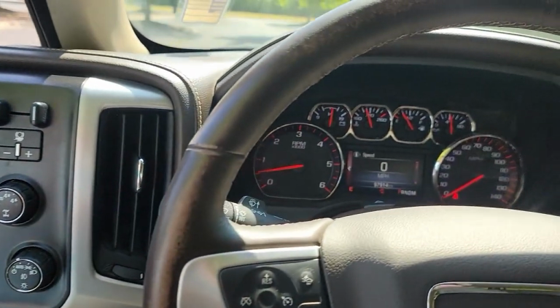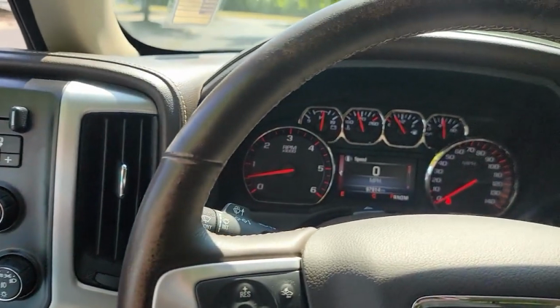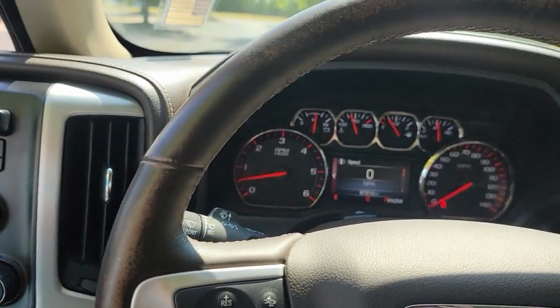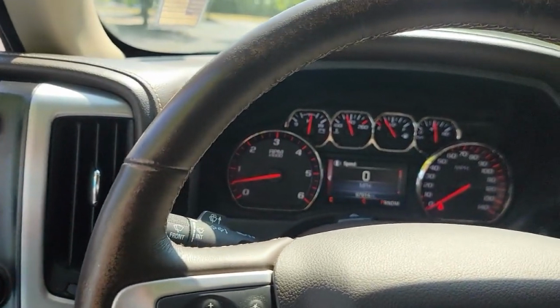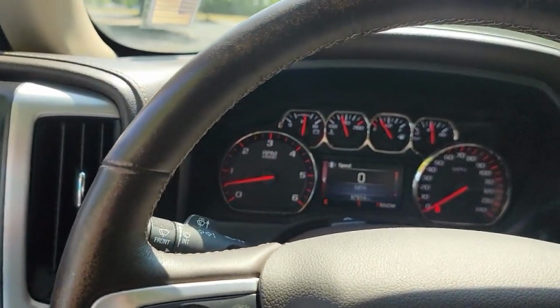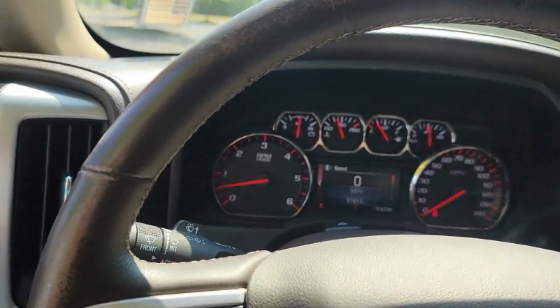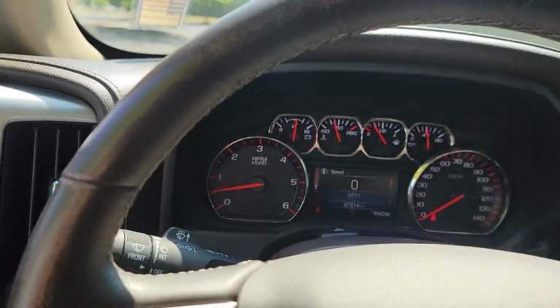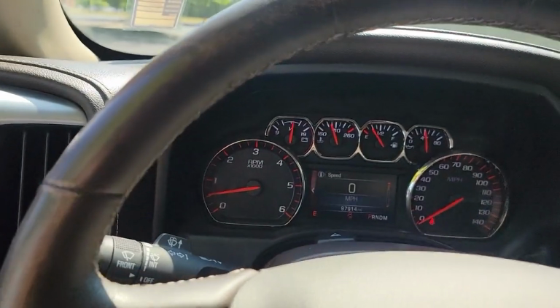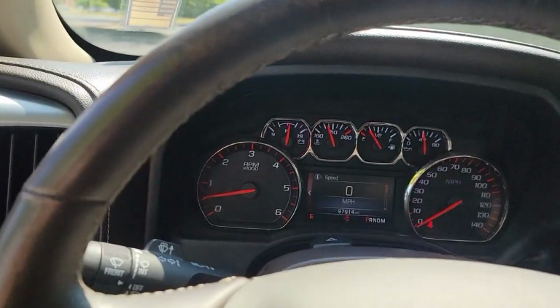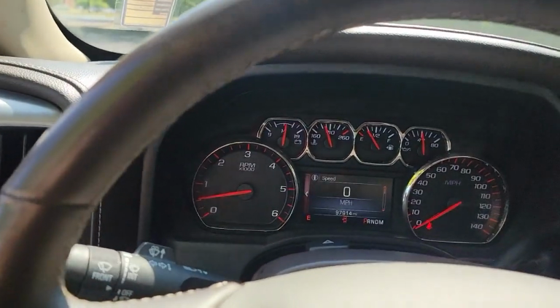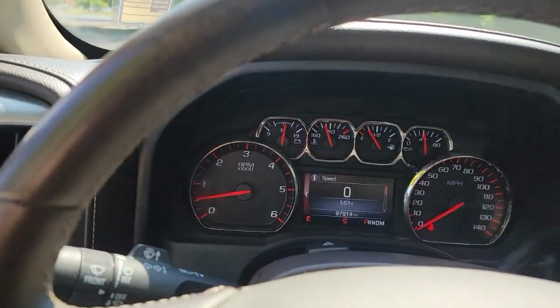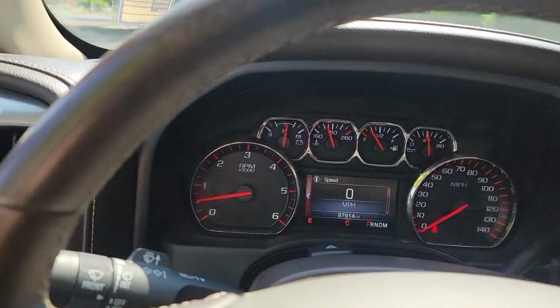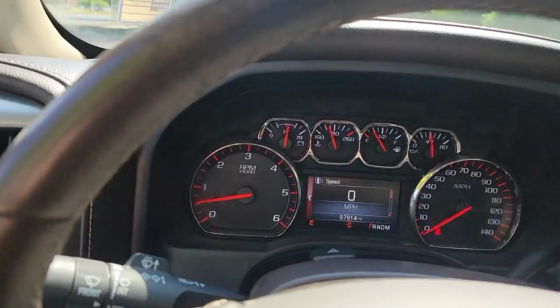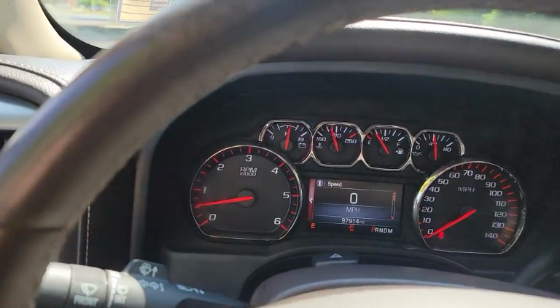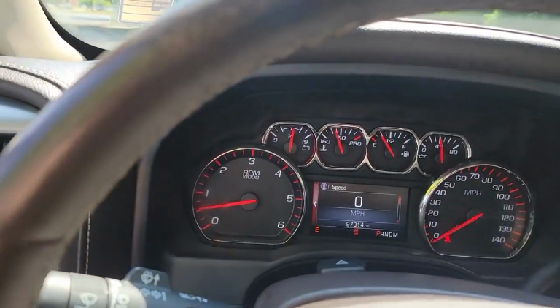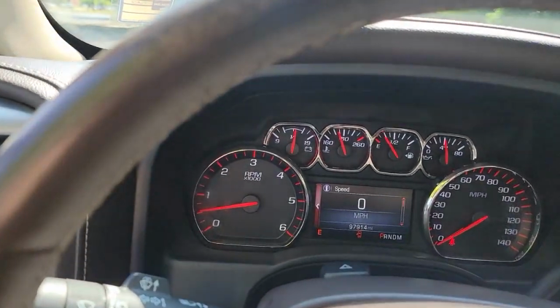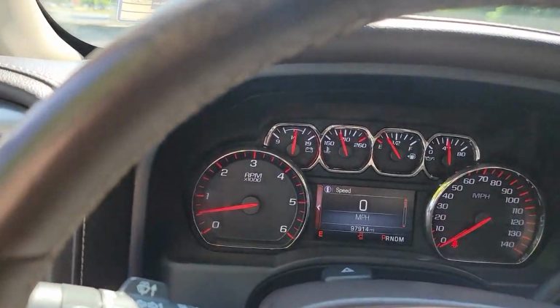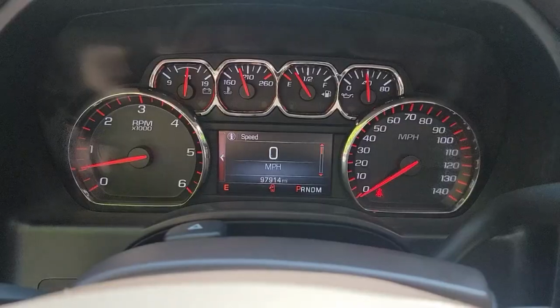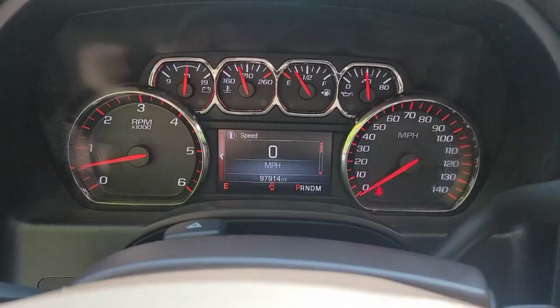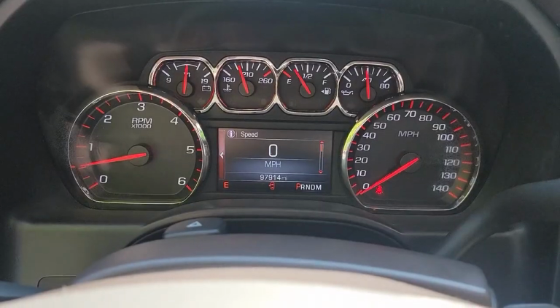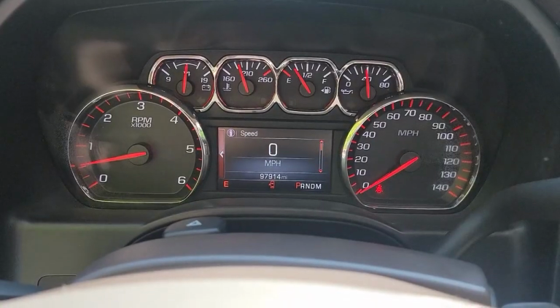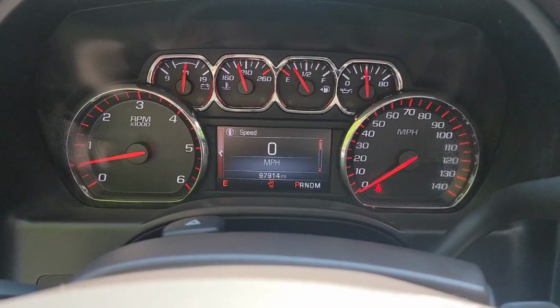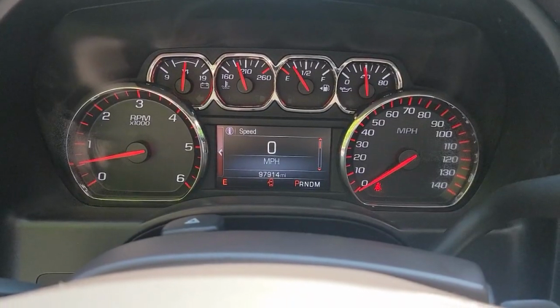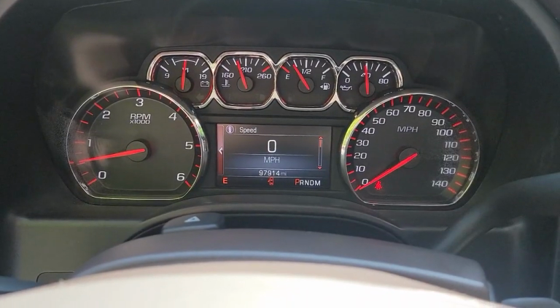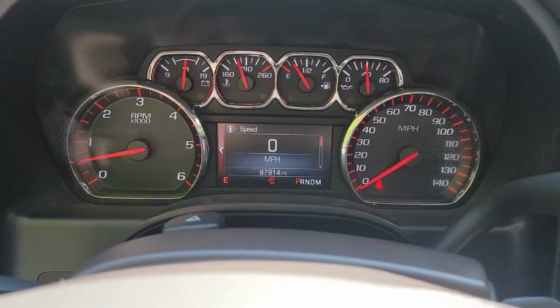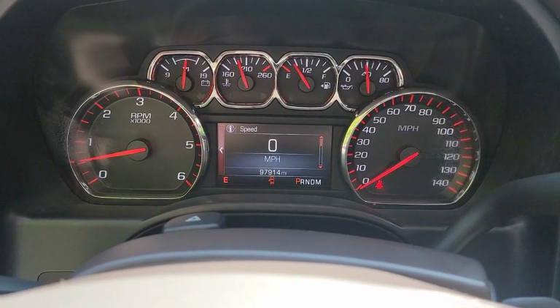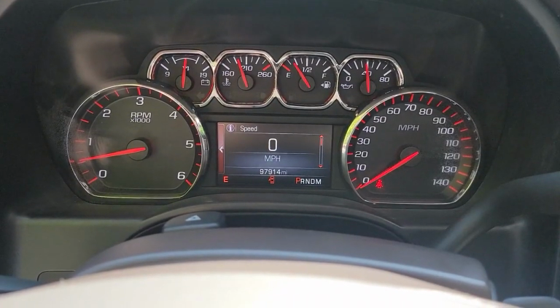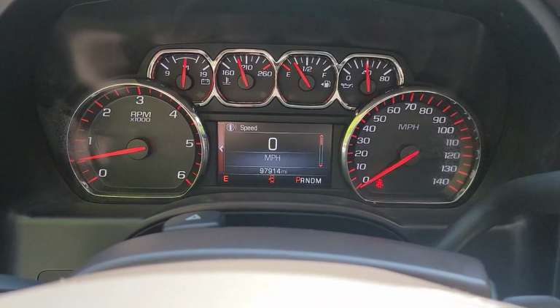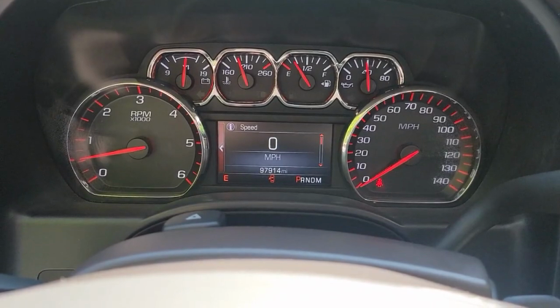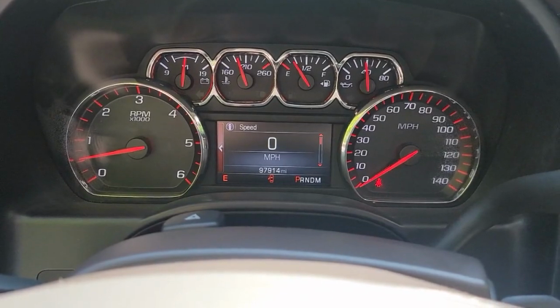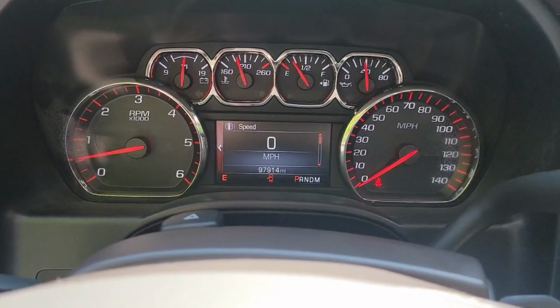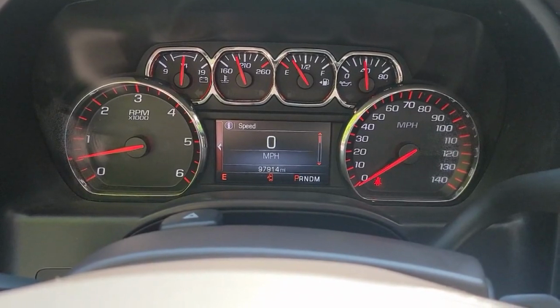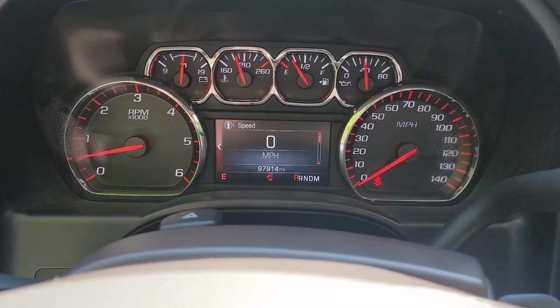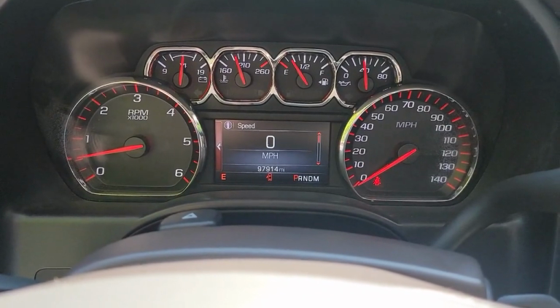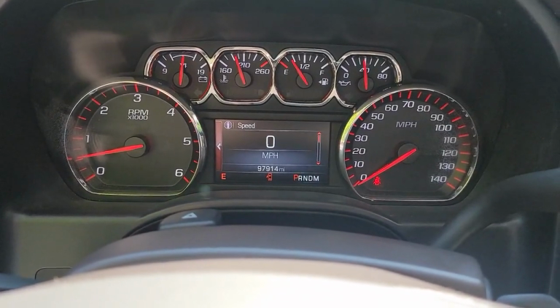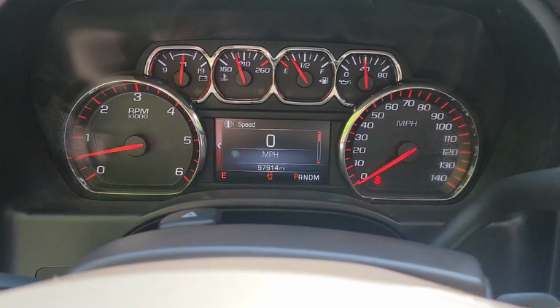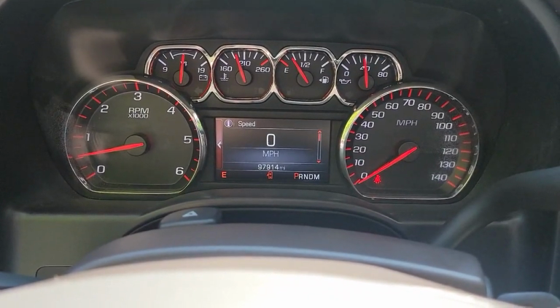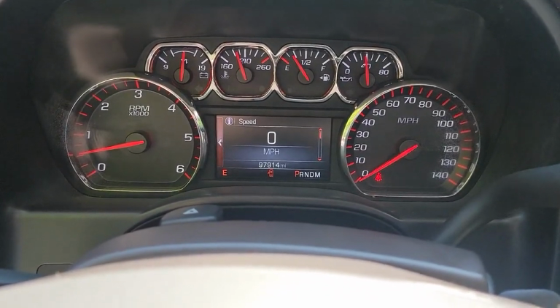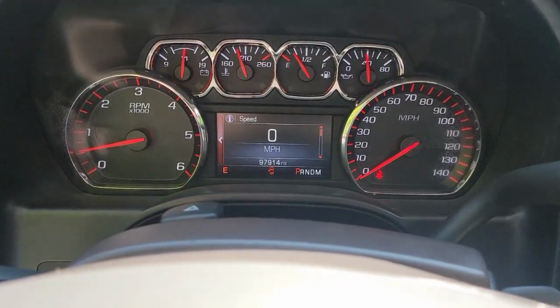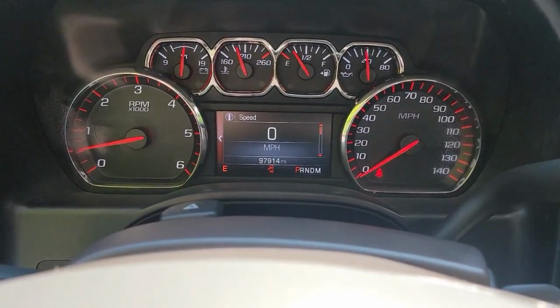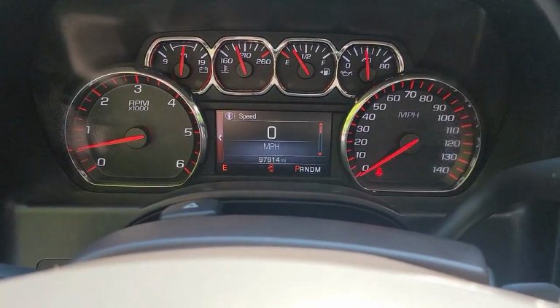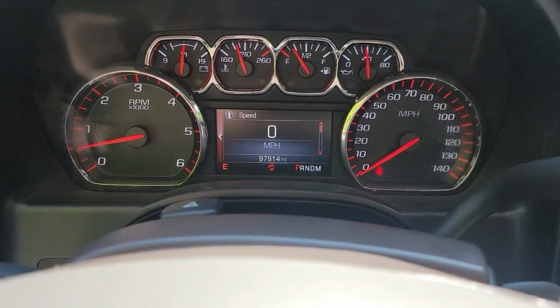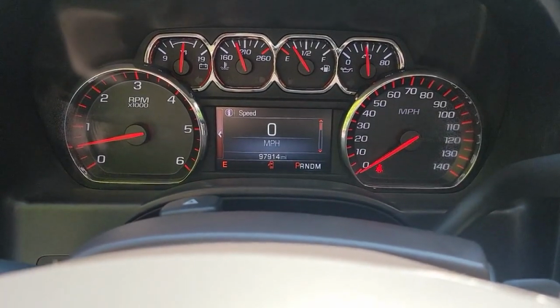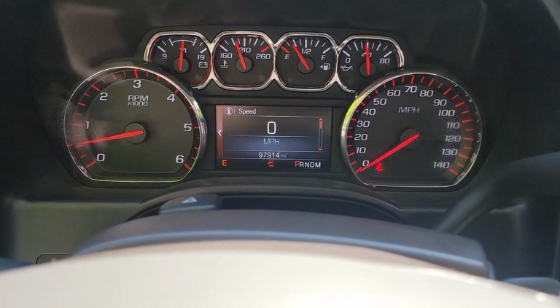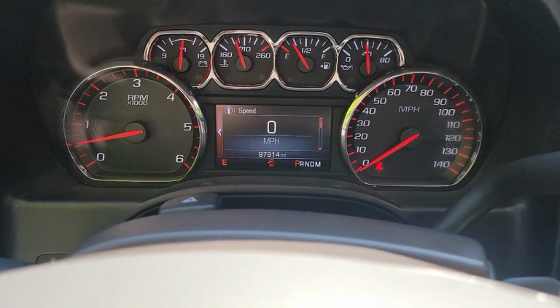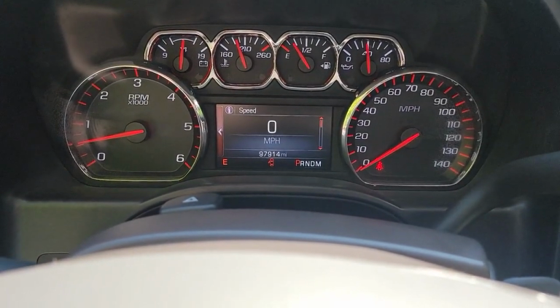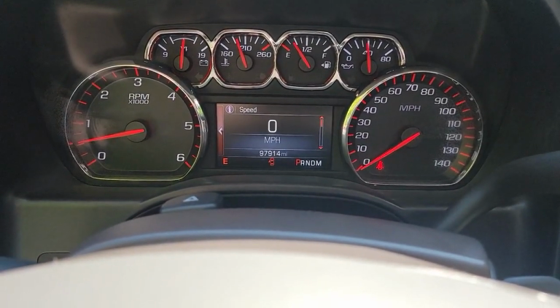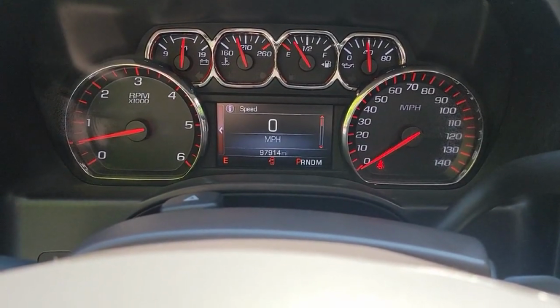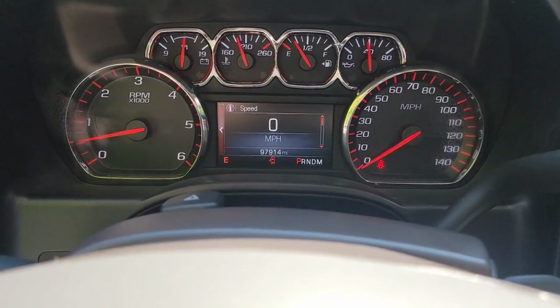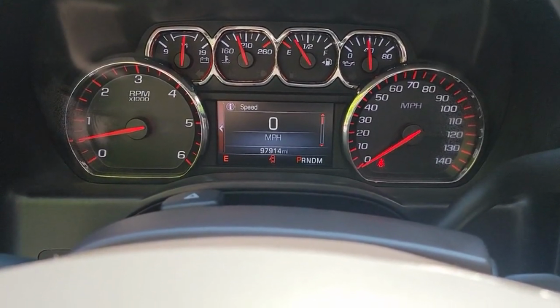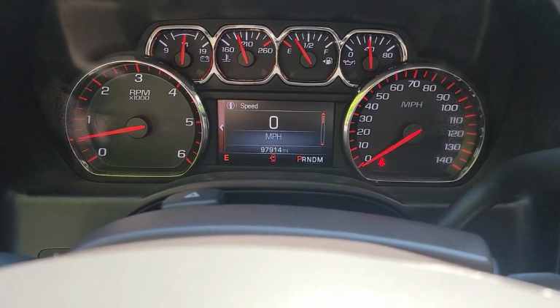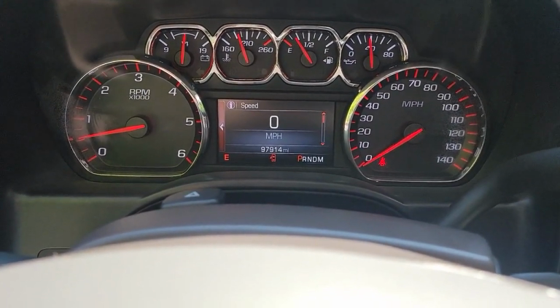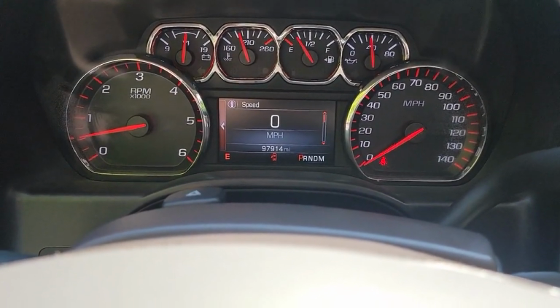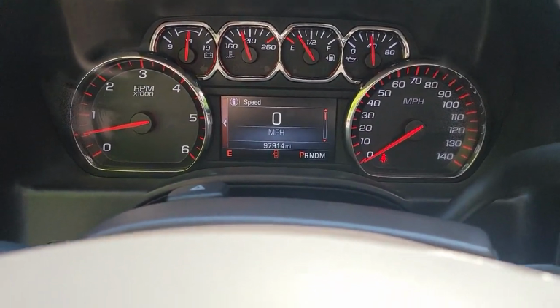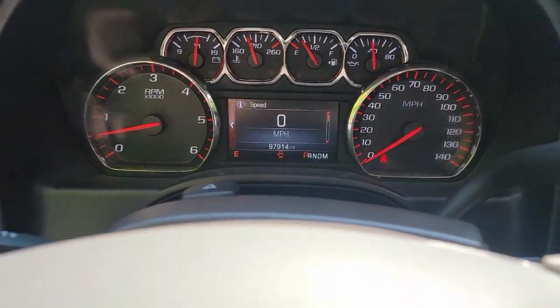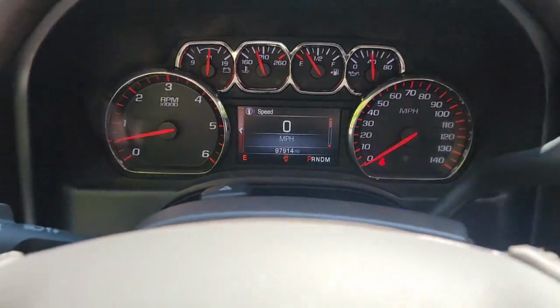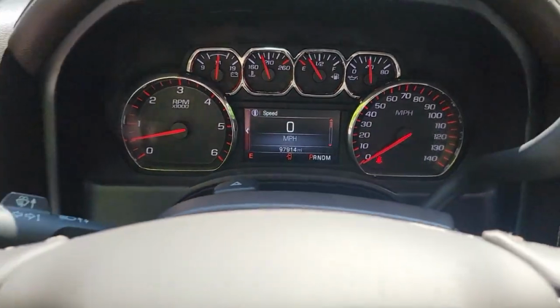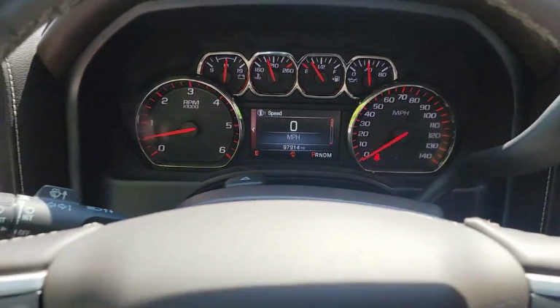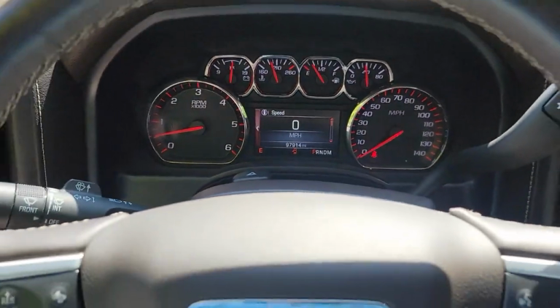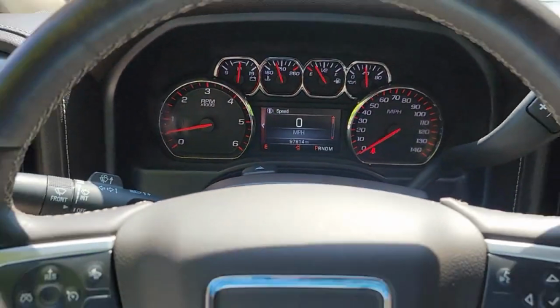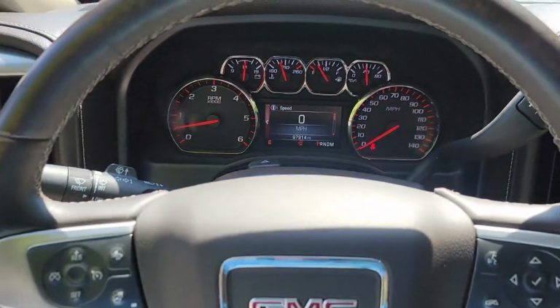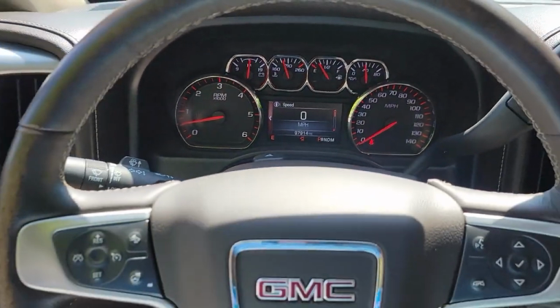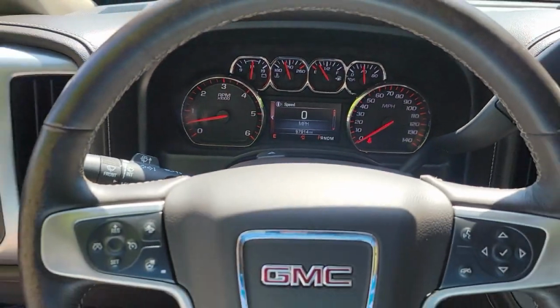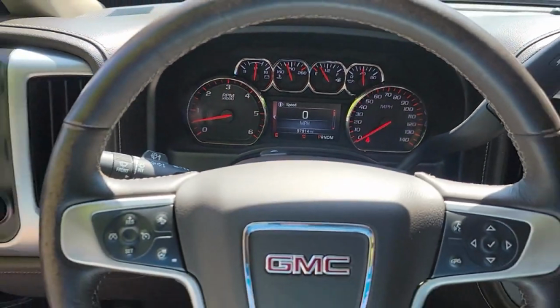Navigation system, heated driver's seat, keyless entry, fog lamps, backup camera, bed liner.